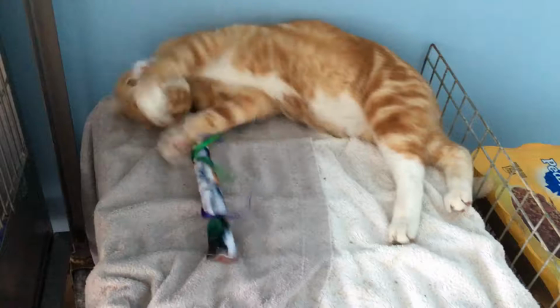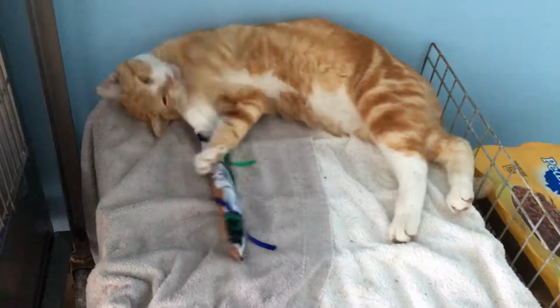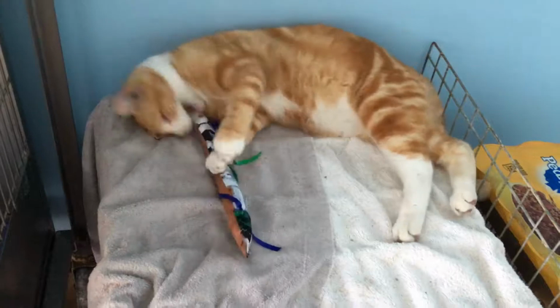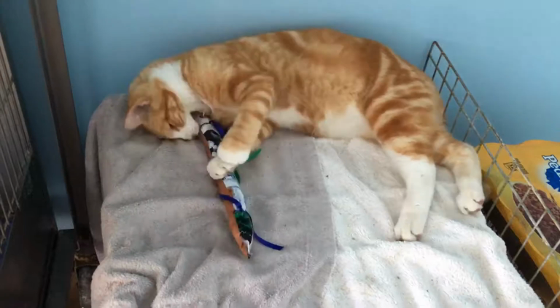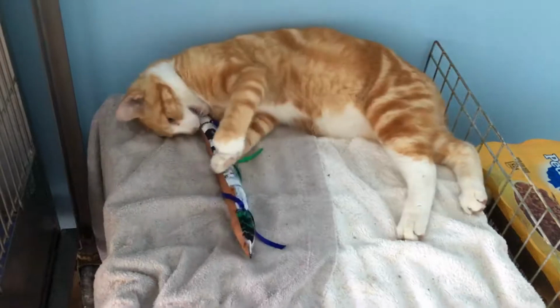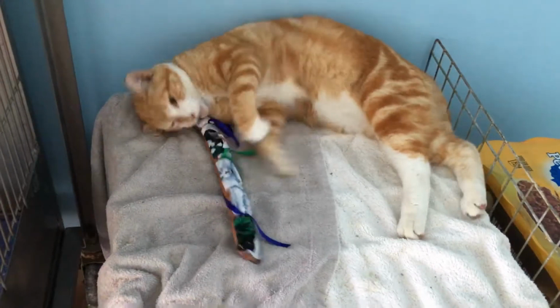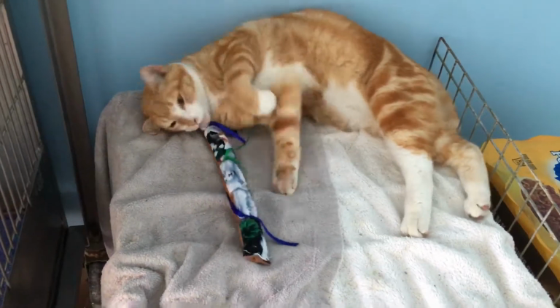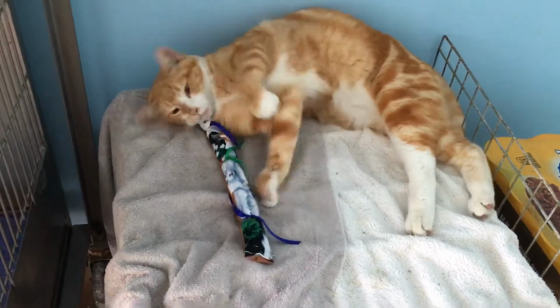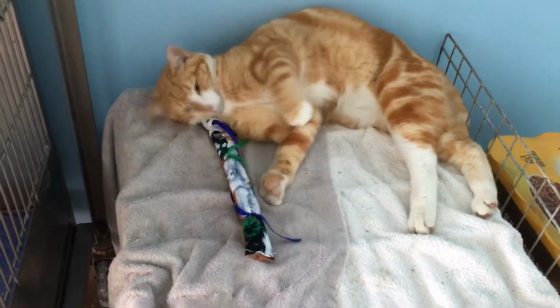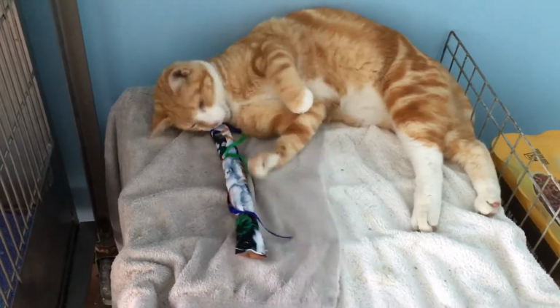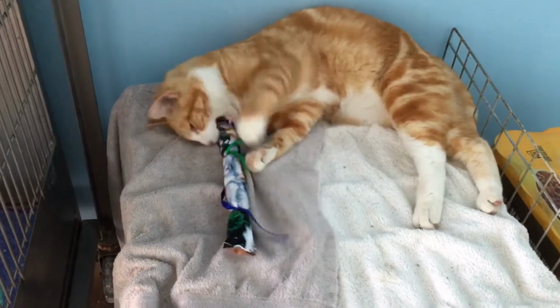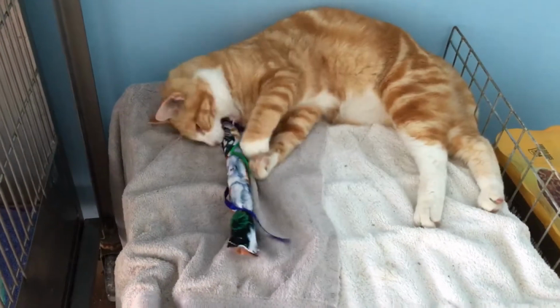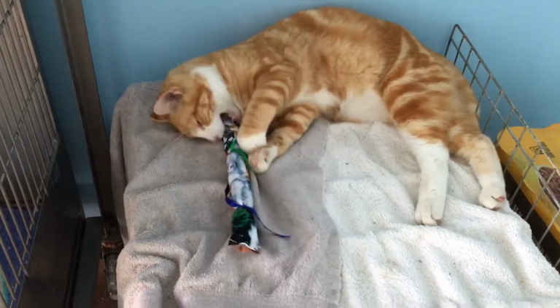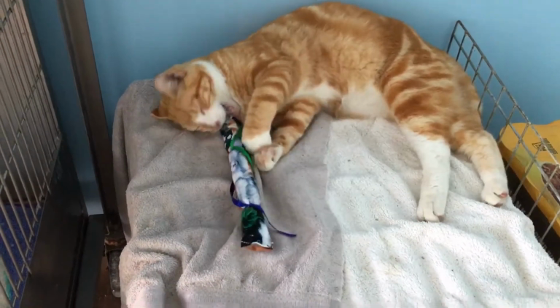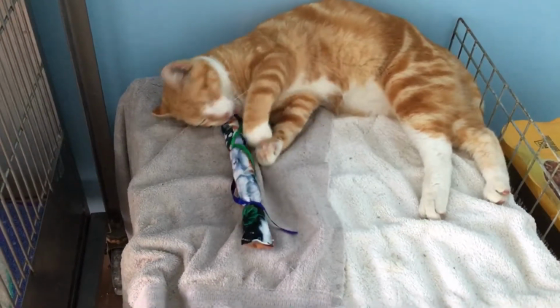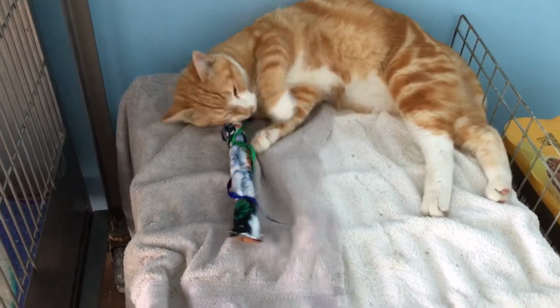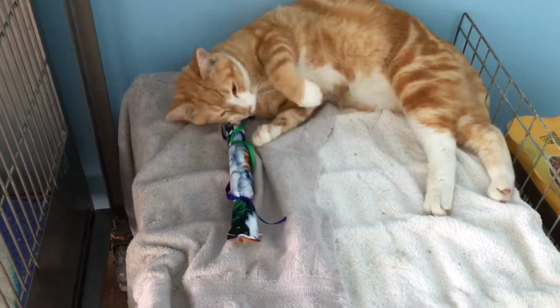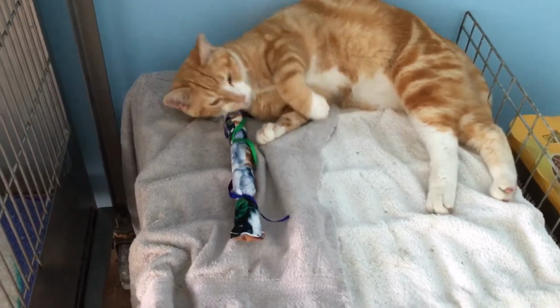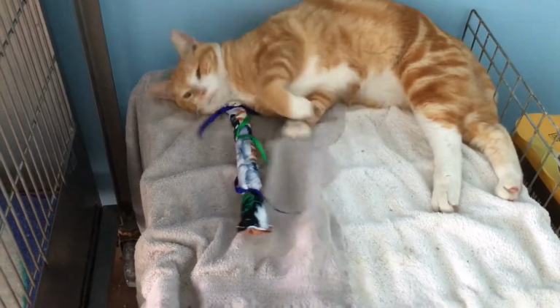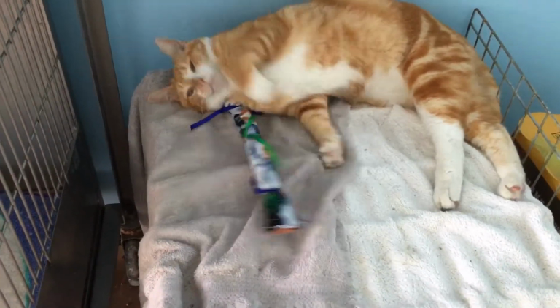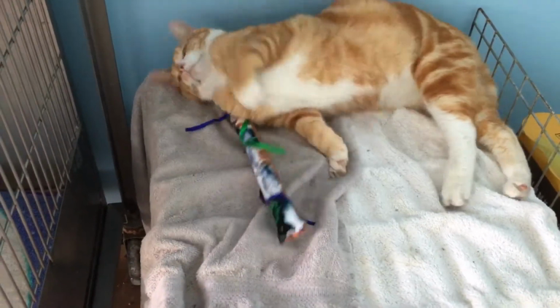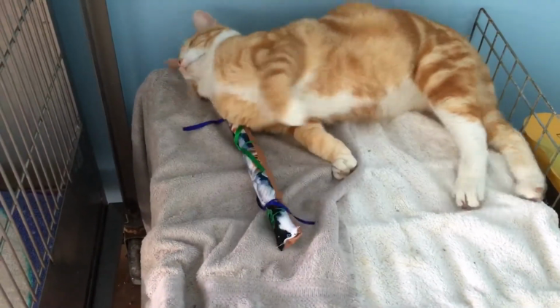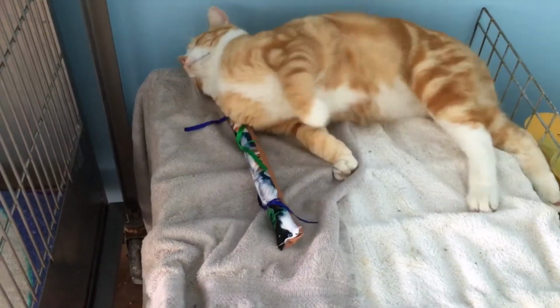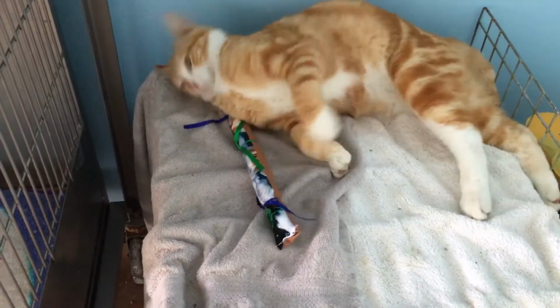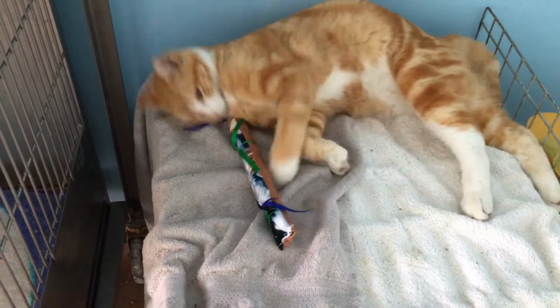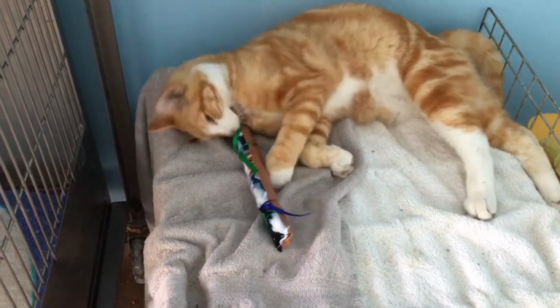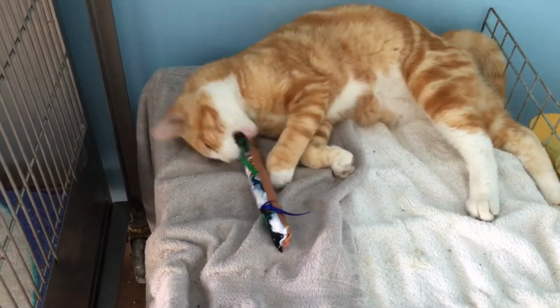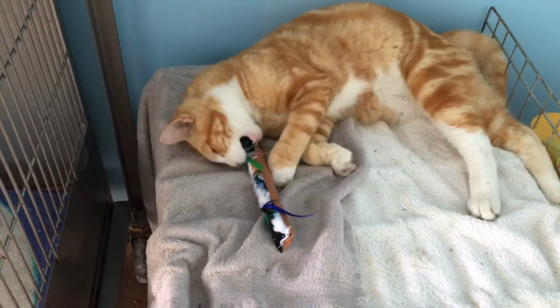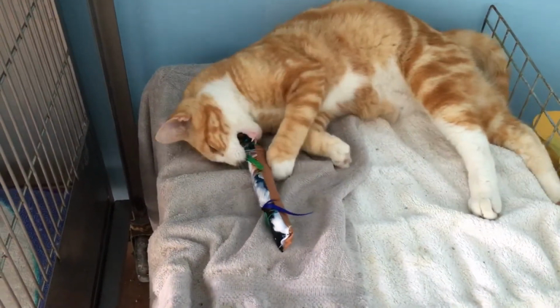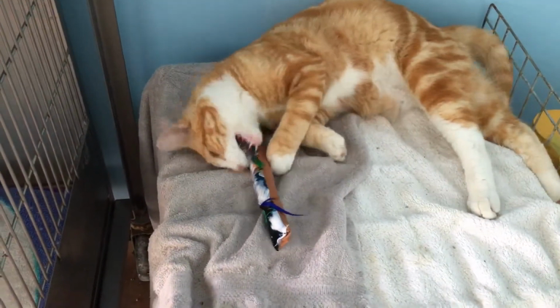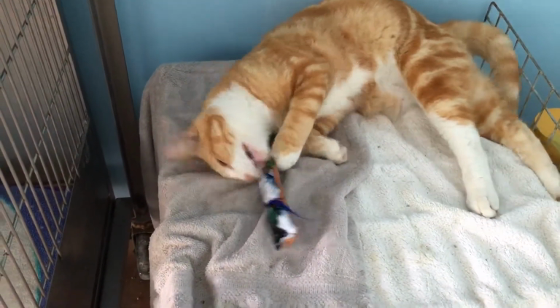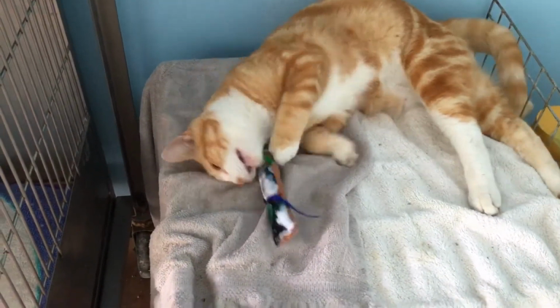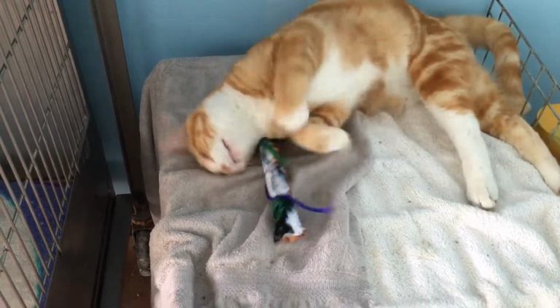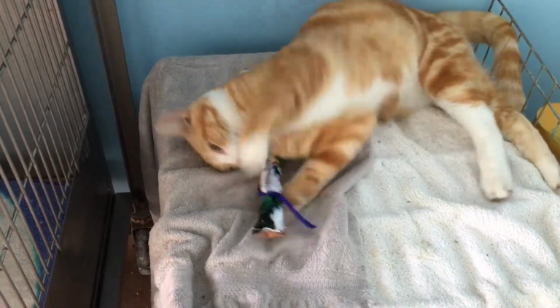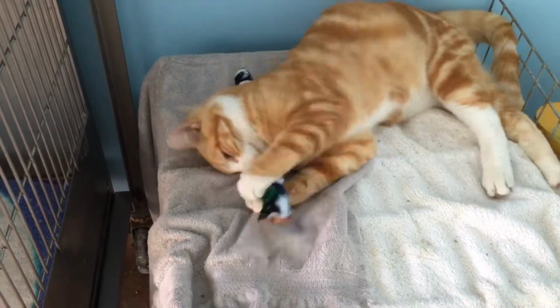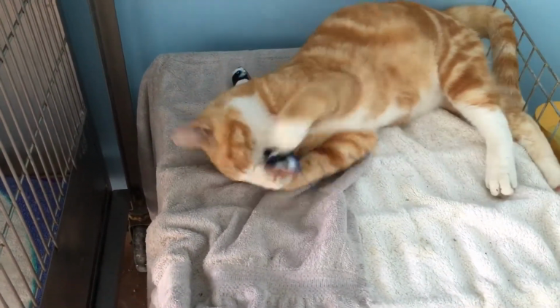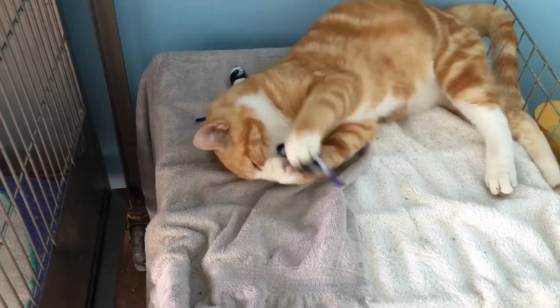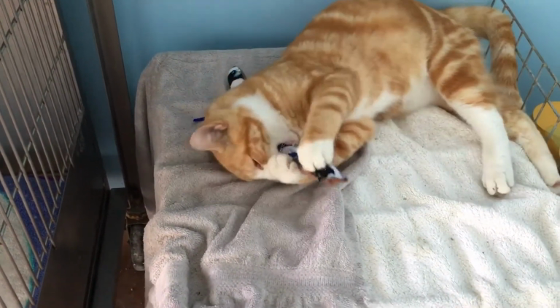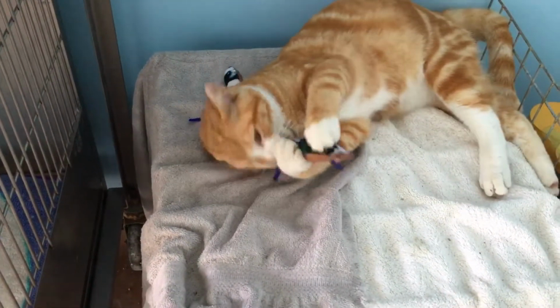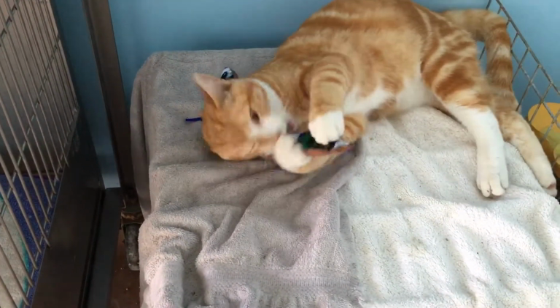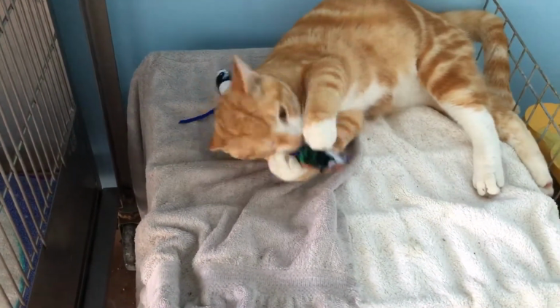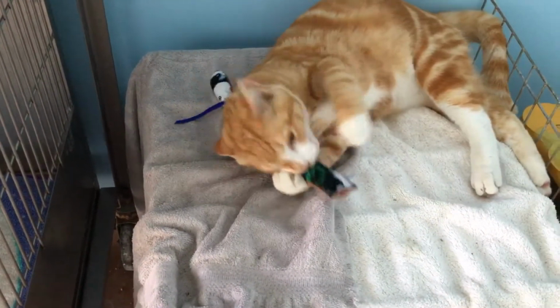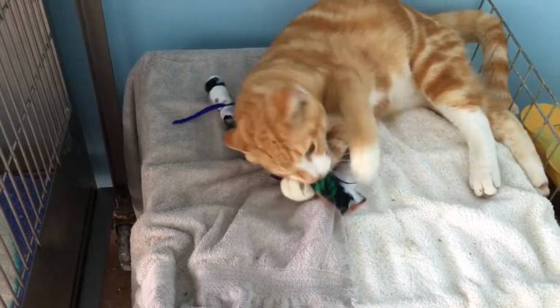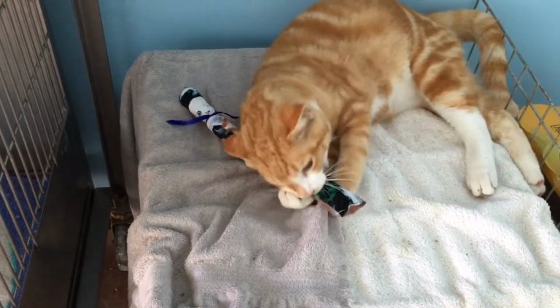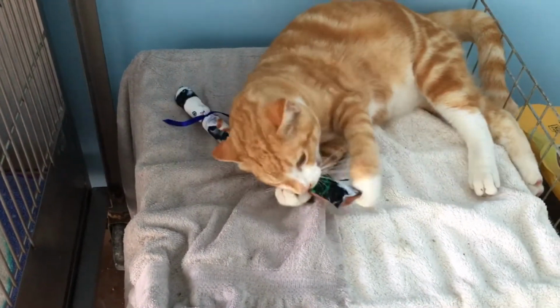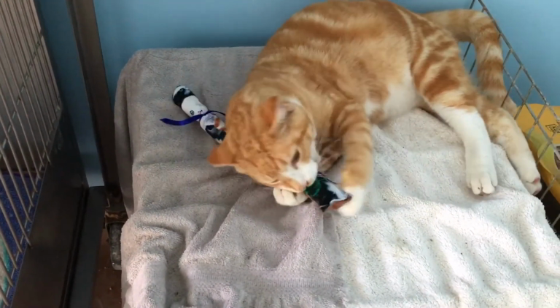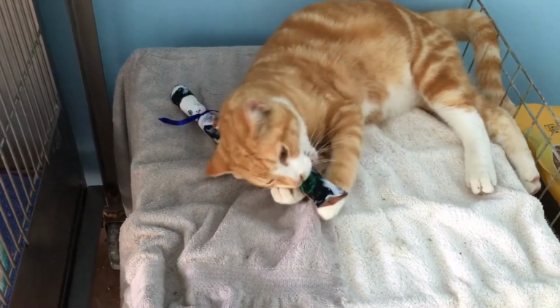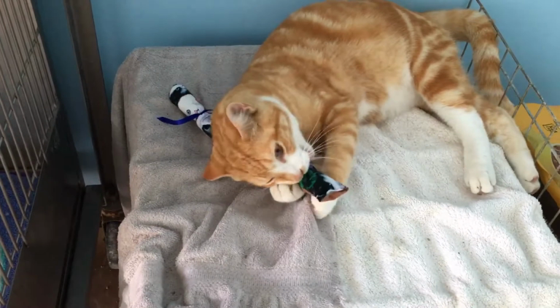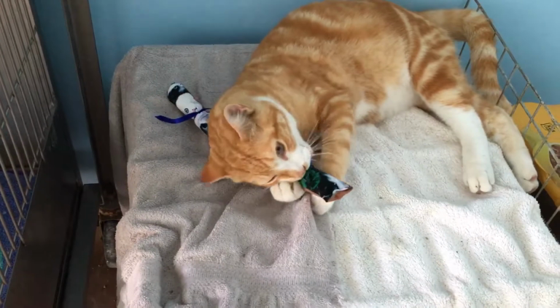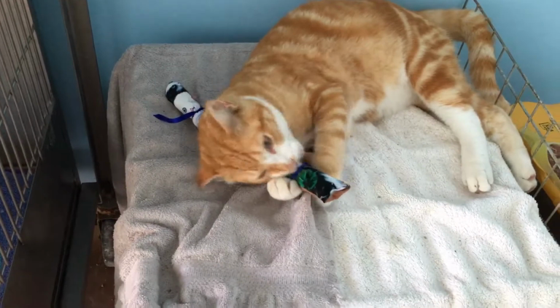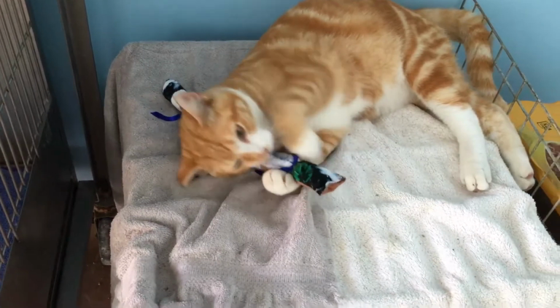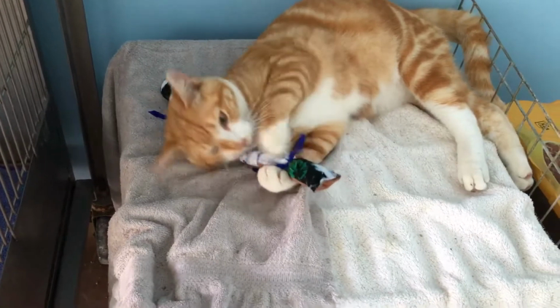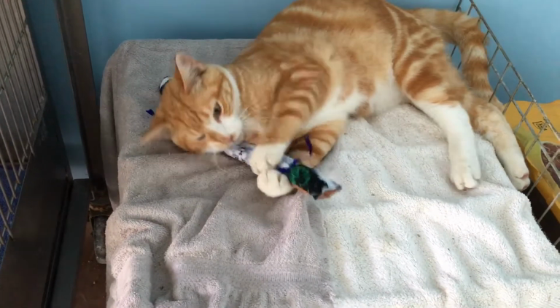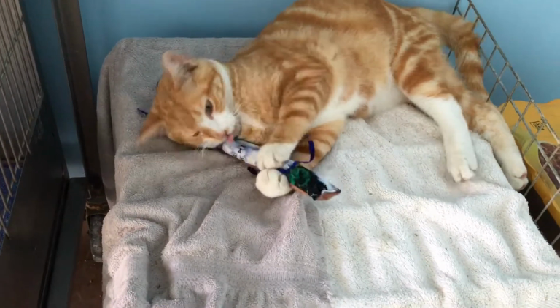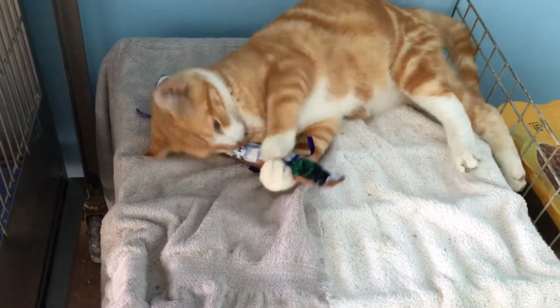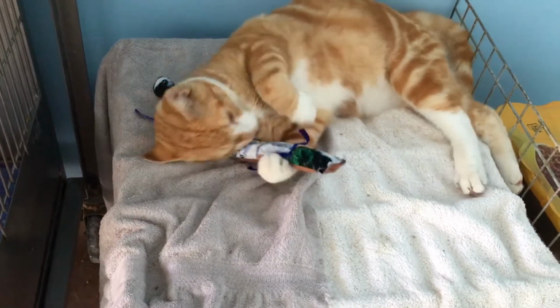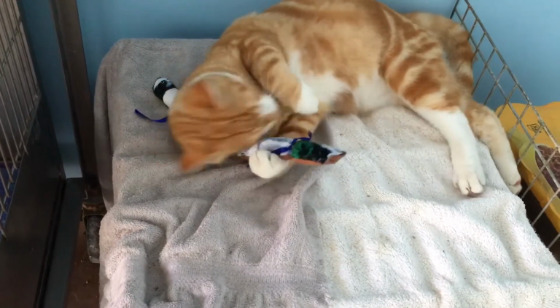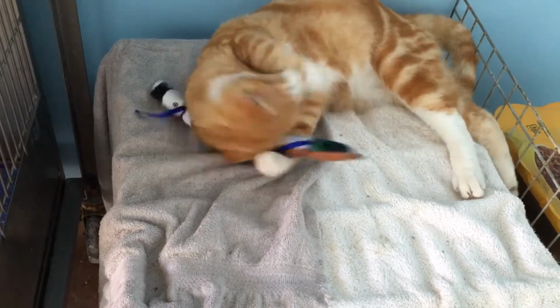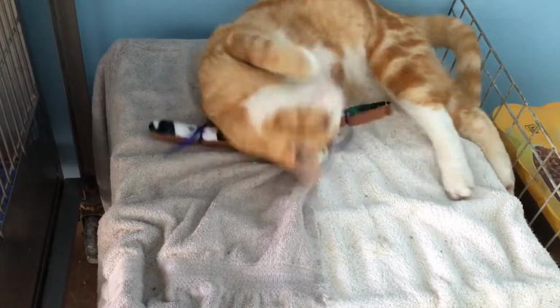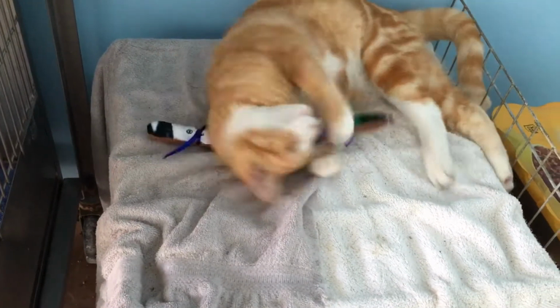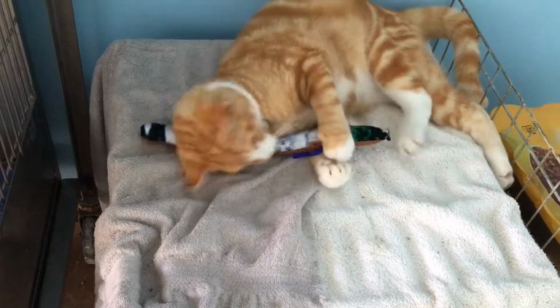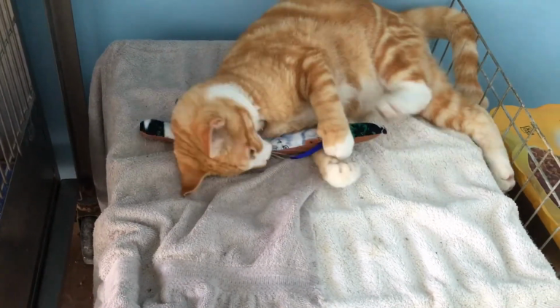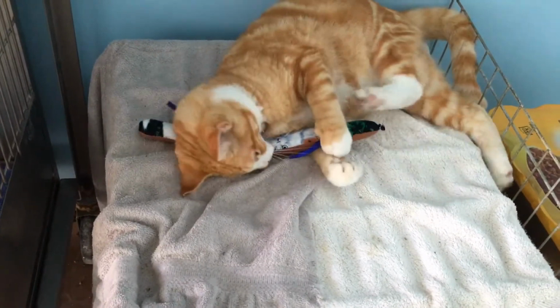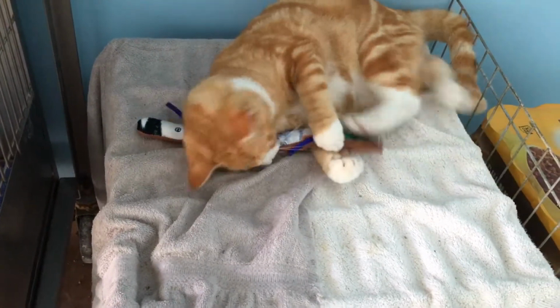Allergen system with the Febreze Pet Odor Eliminator Filter to help trap dander and allergens and eliminate pet odors while it freshens your home.